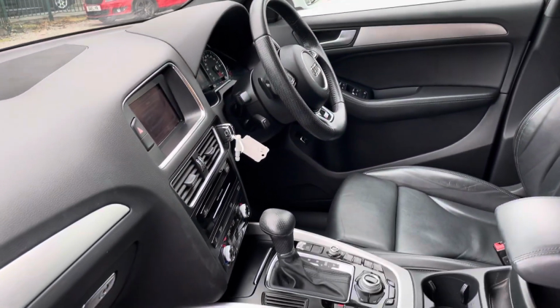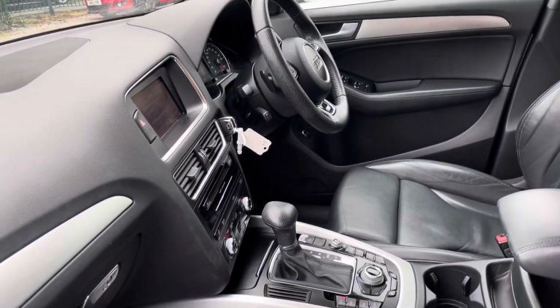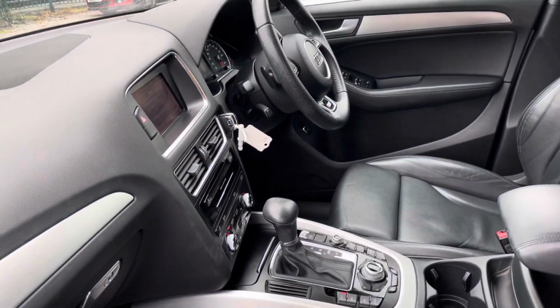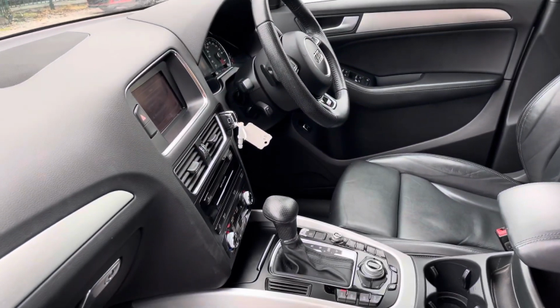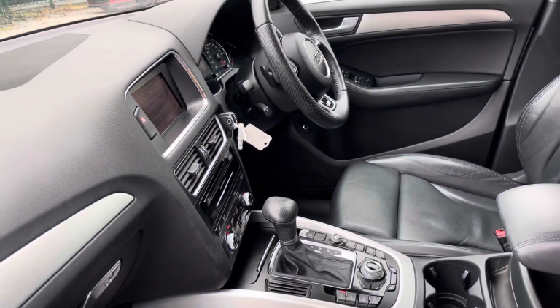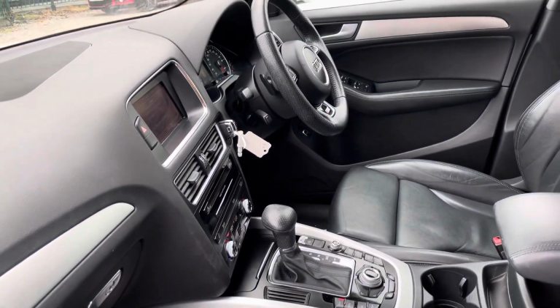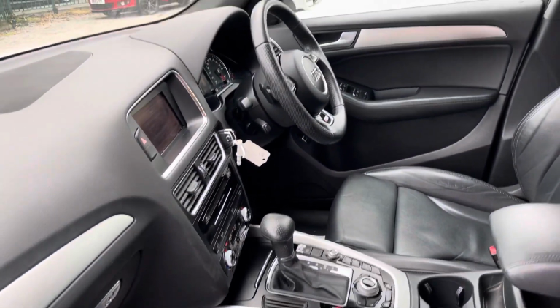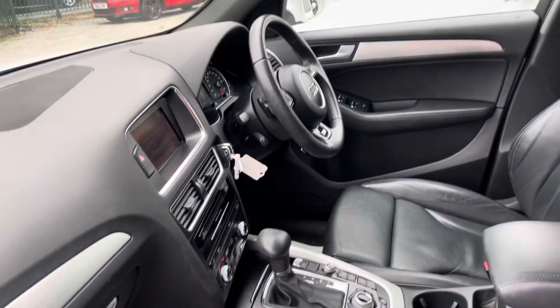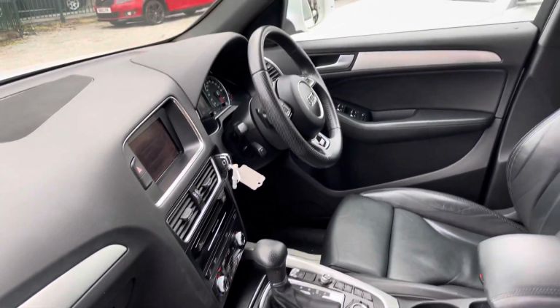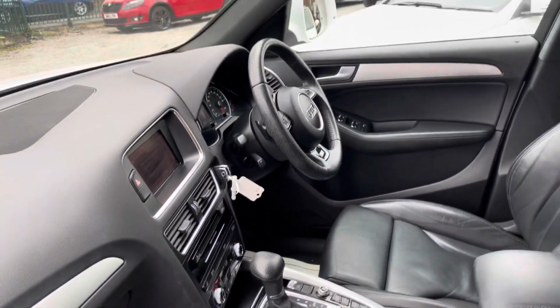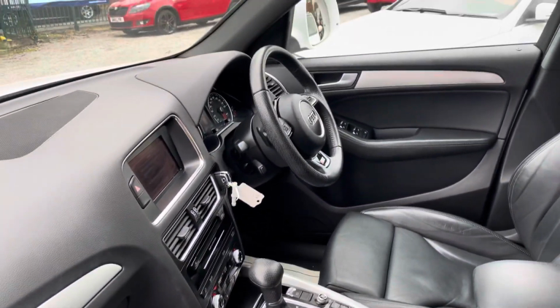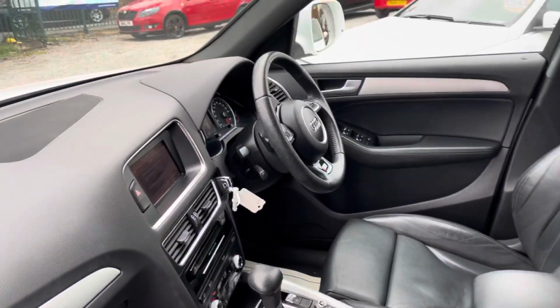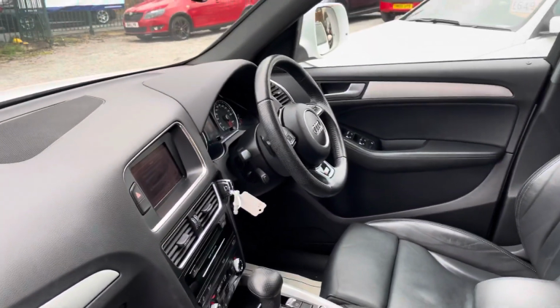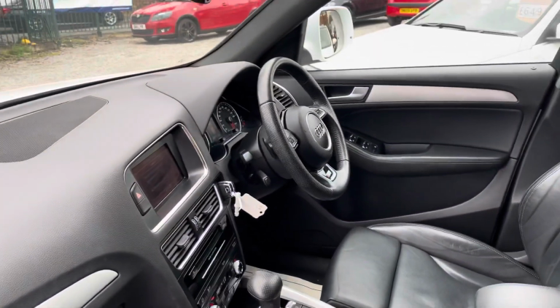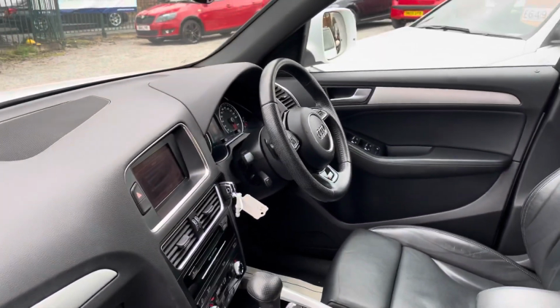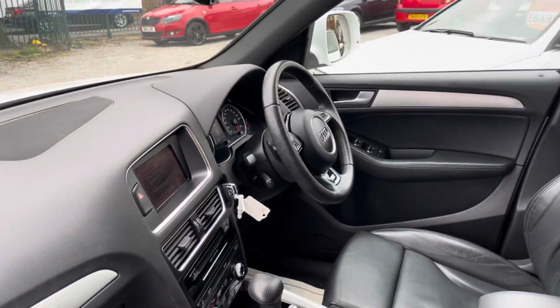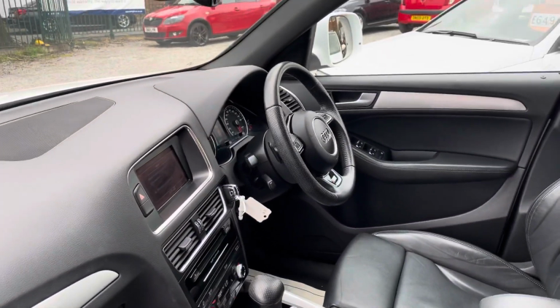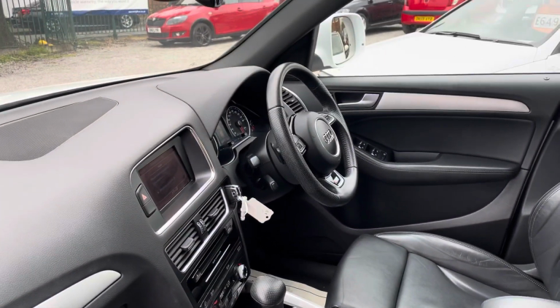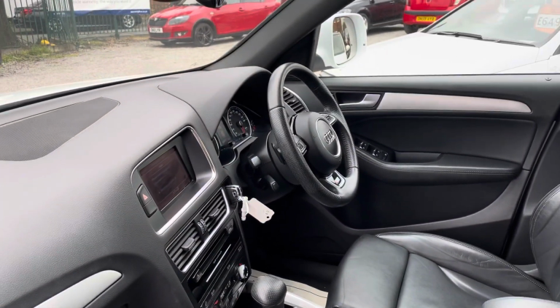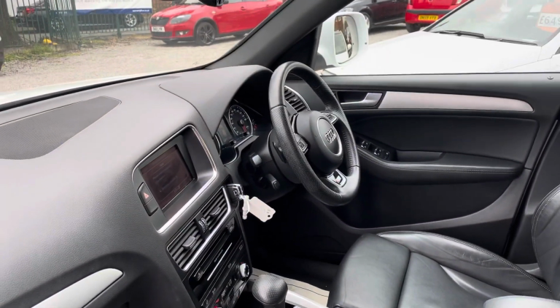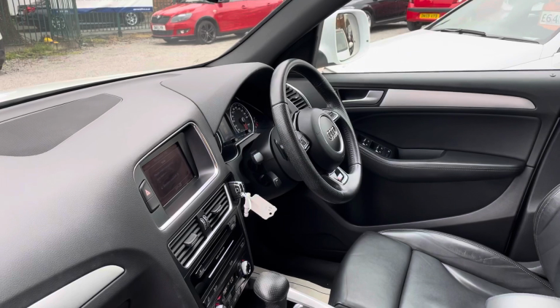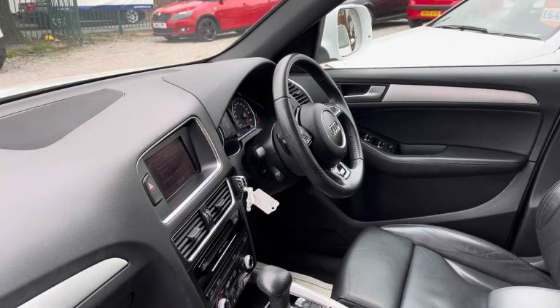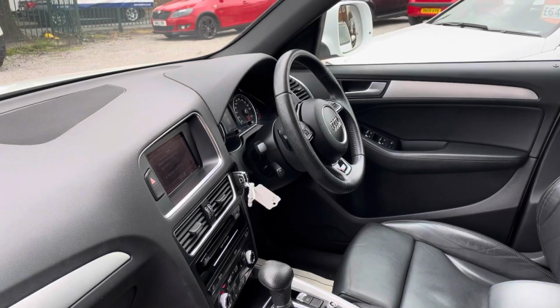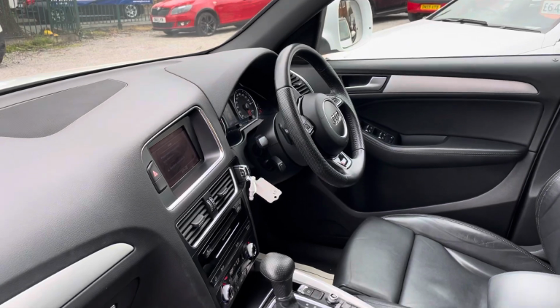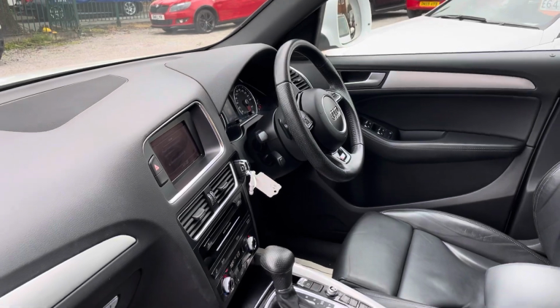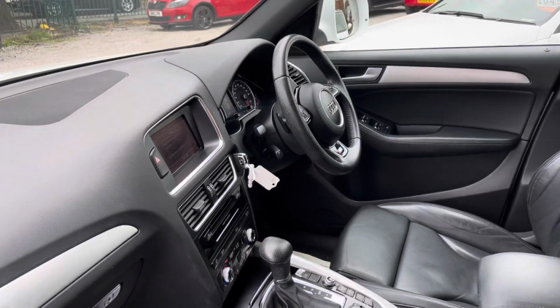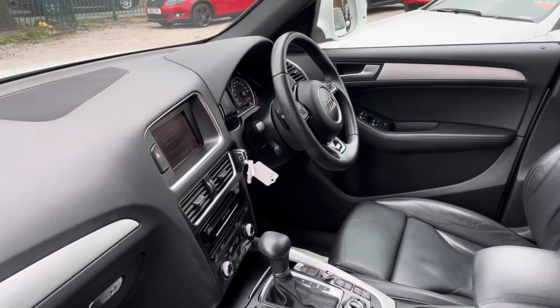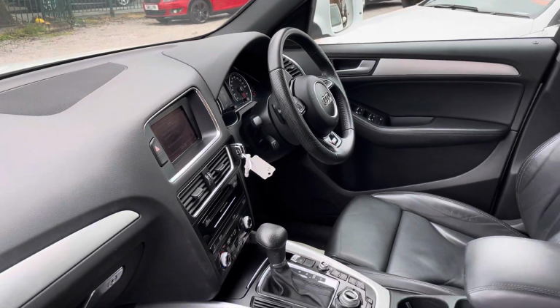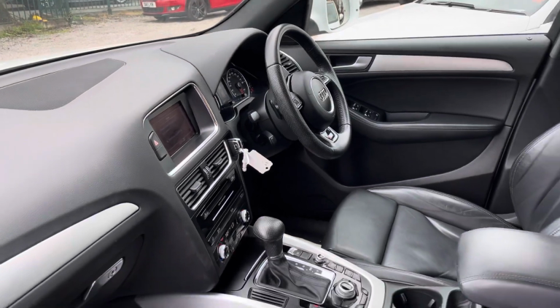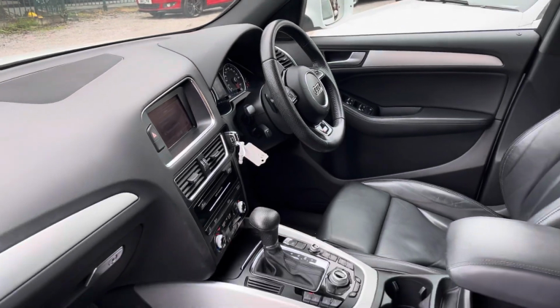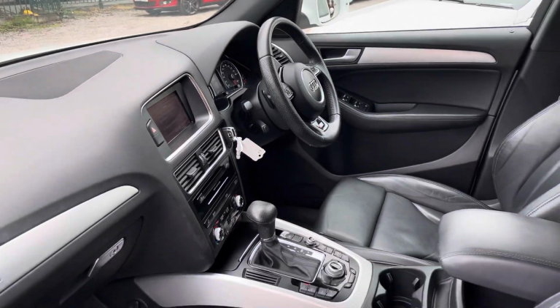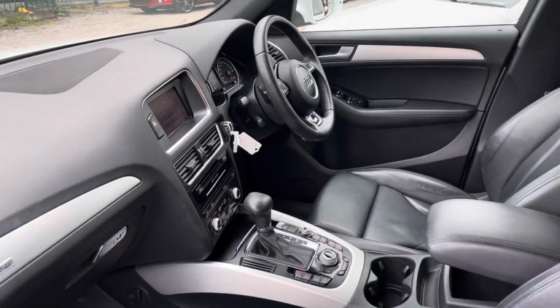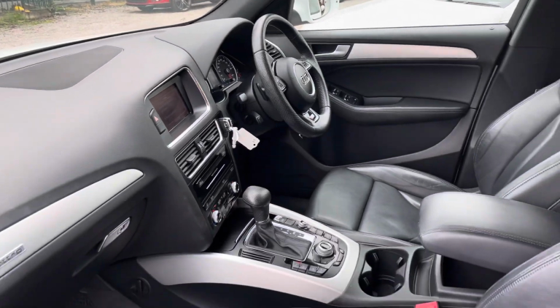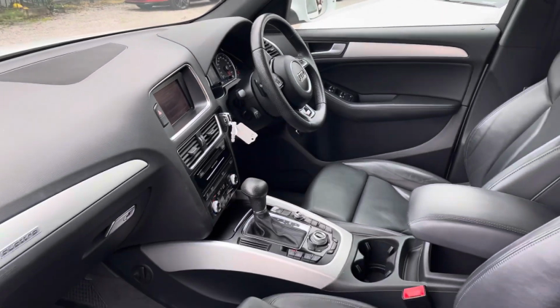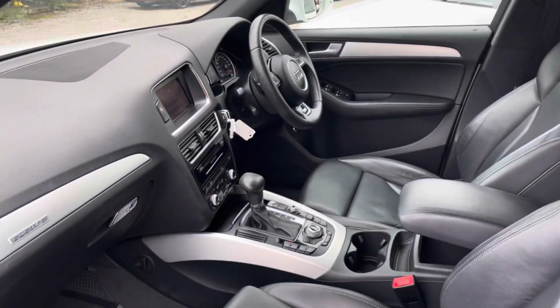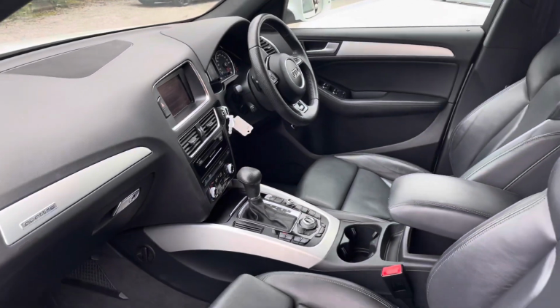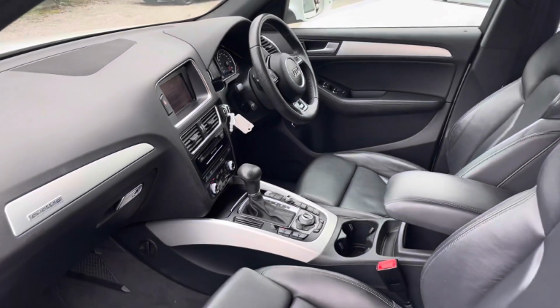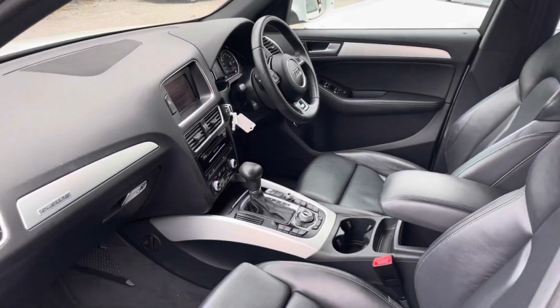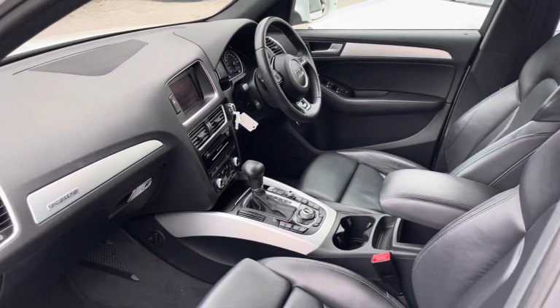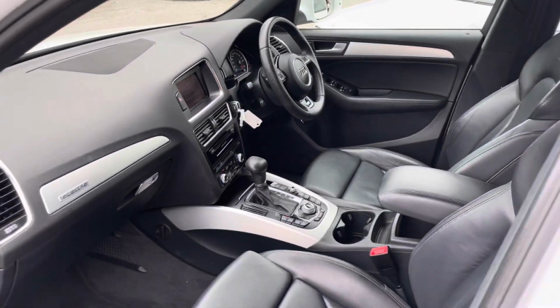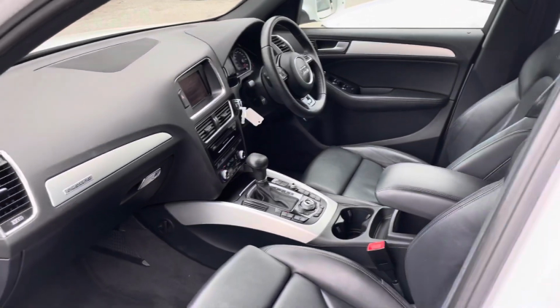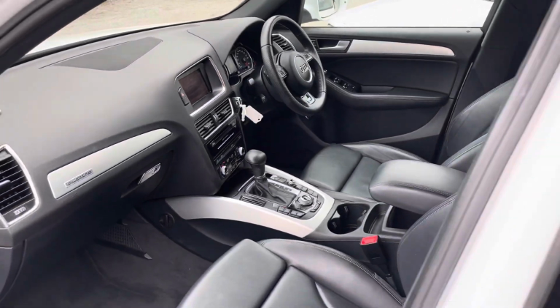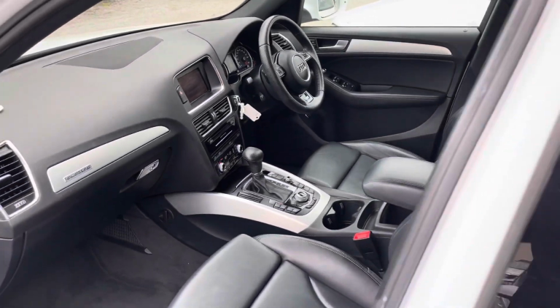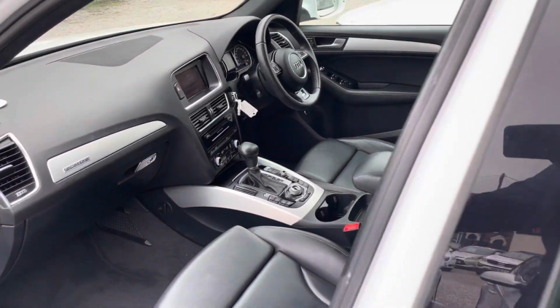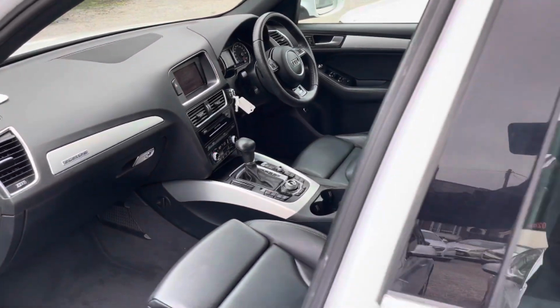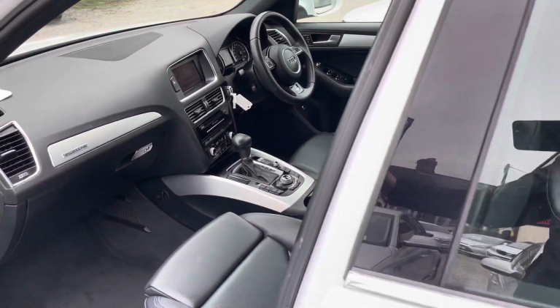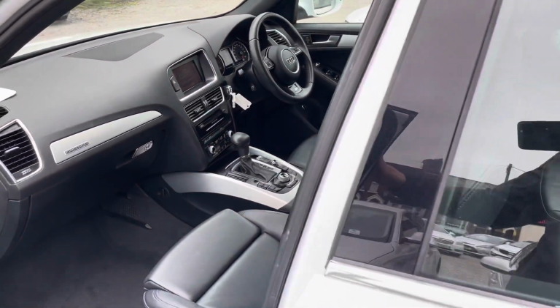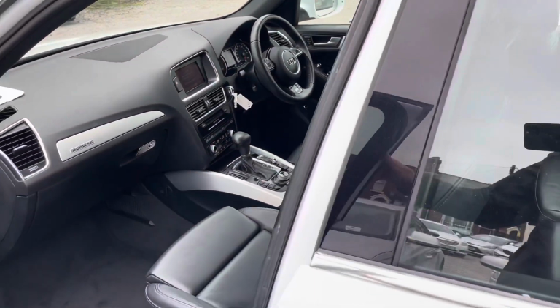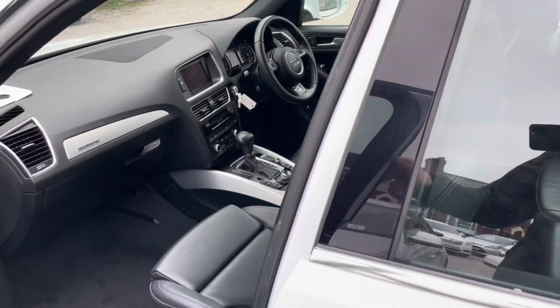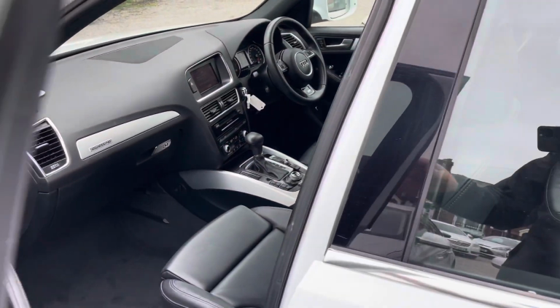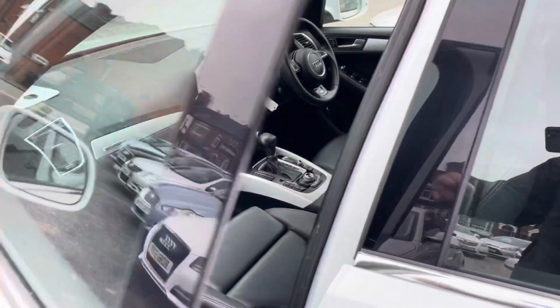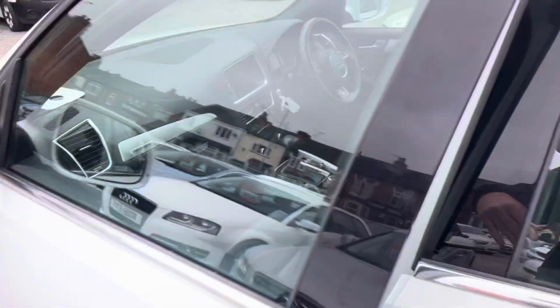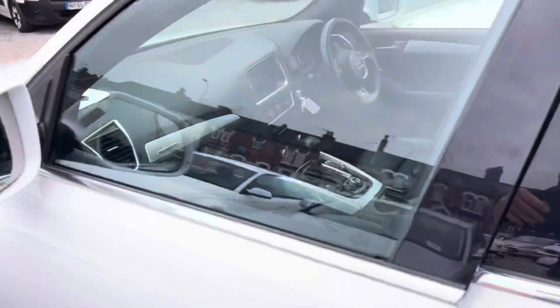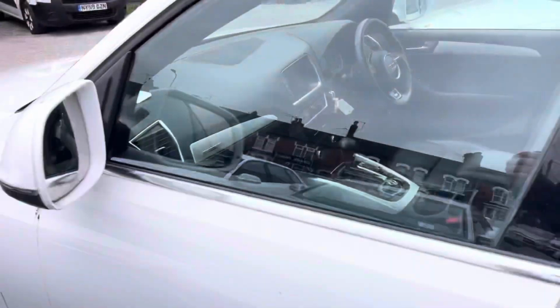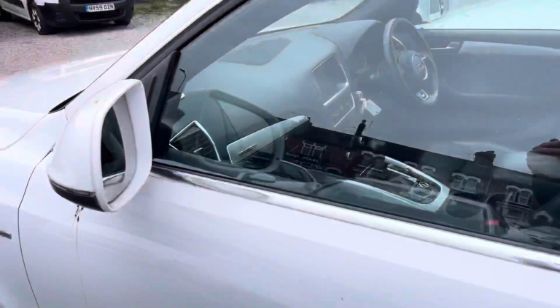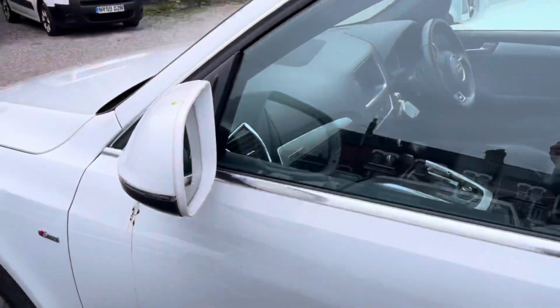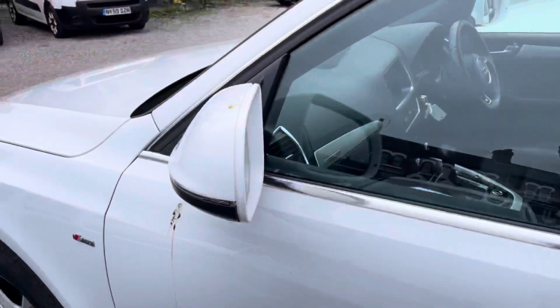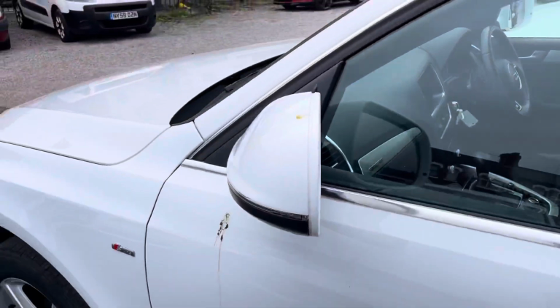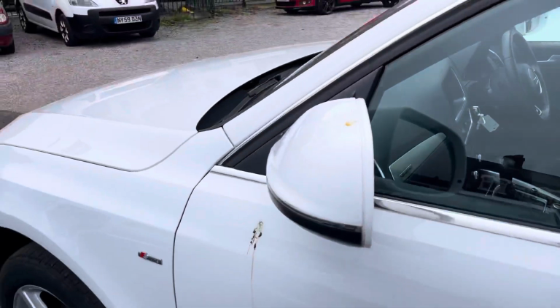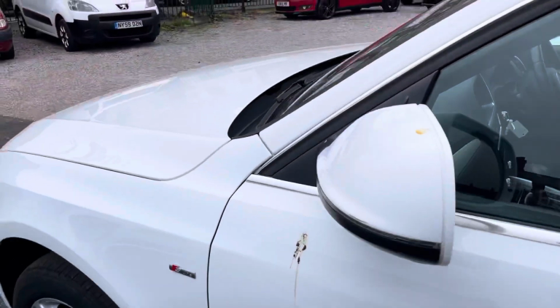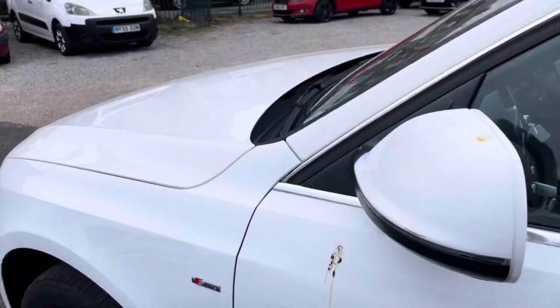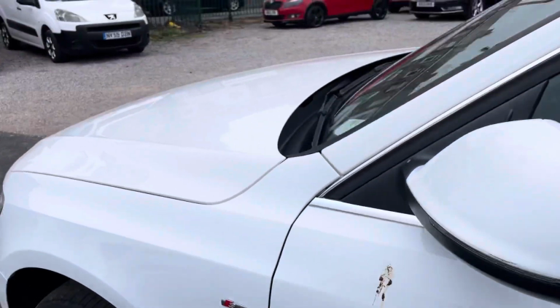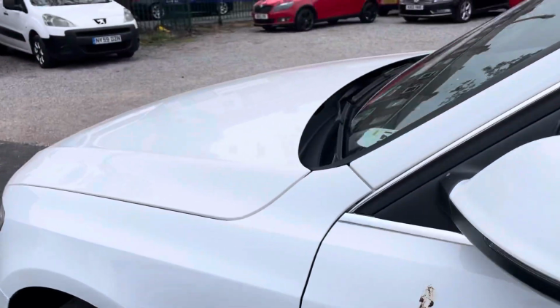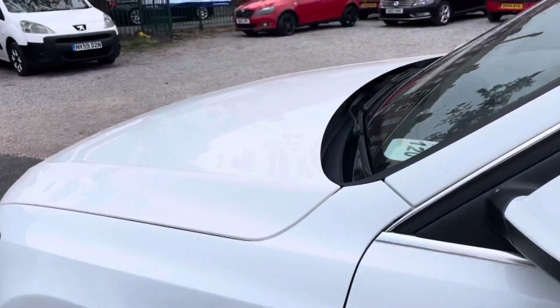It's full auto, it's got the paddle shift on the steering wheel as well, sat nav, cruise control — very, very well-specced car.